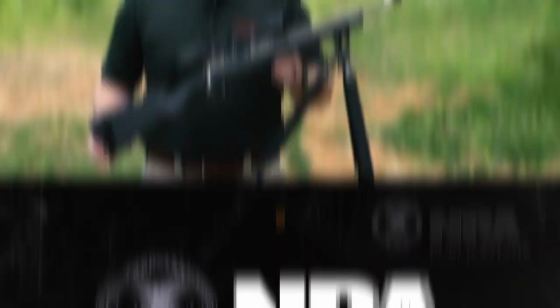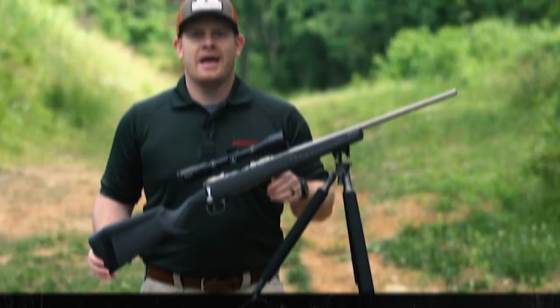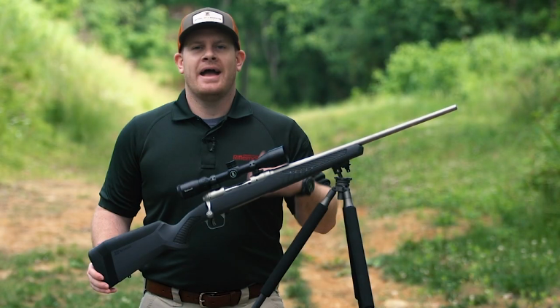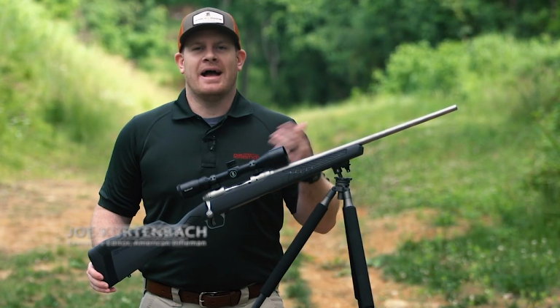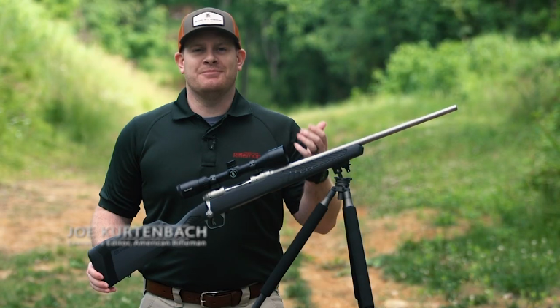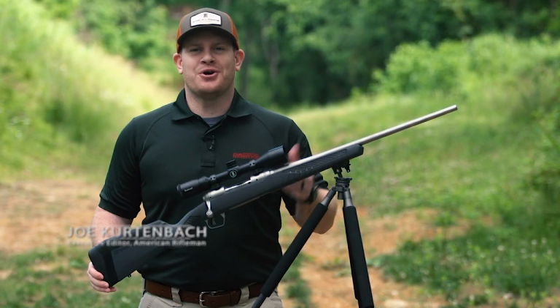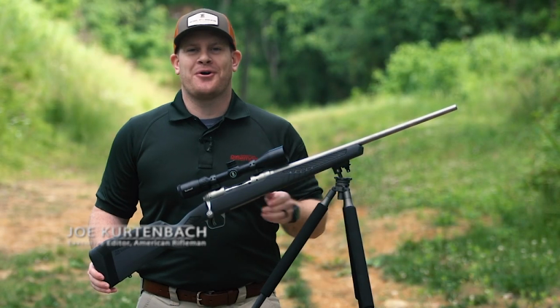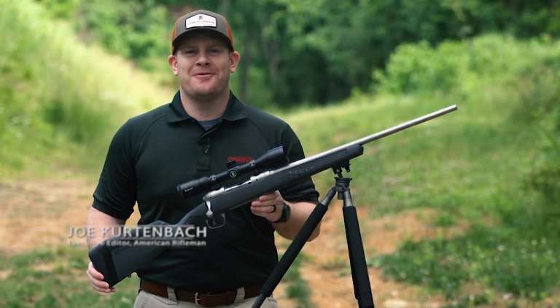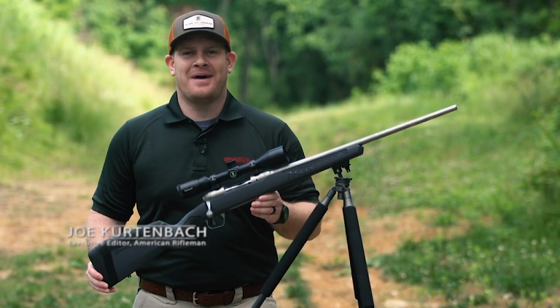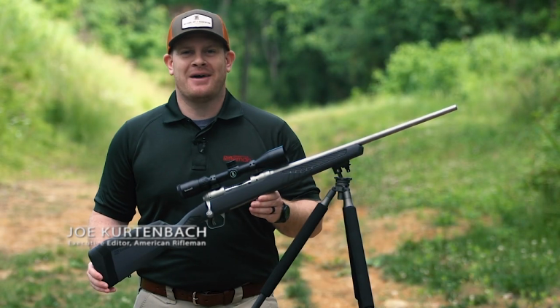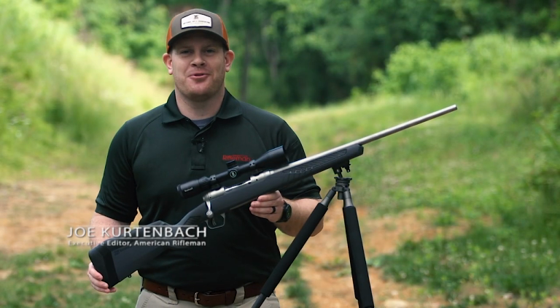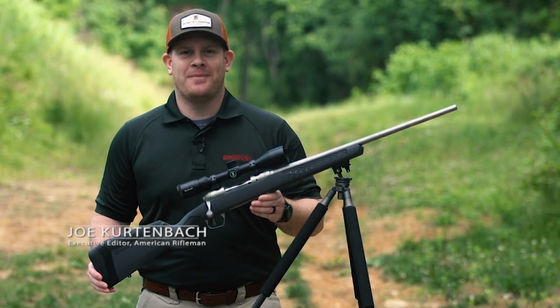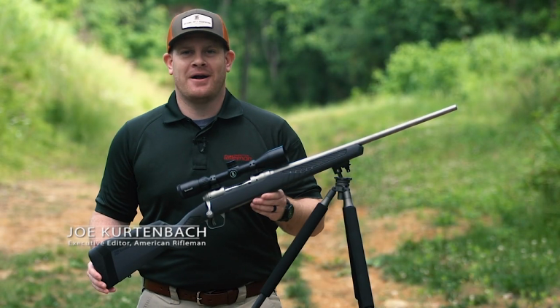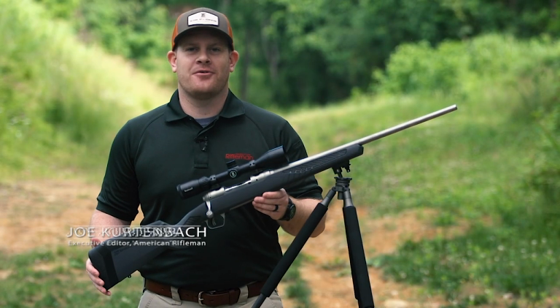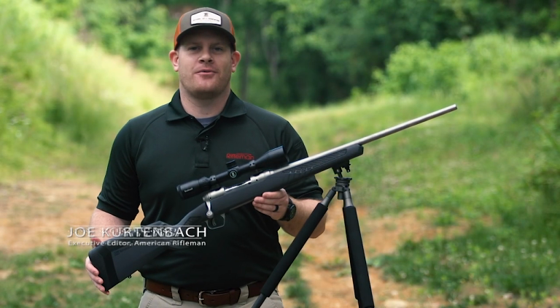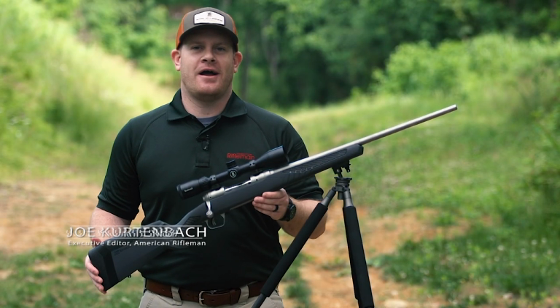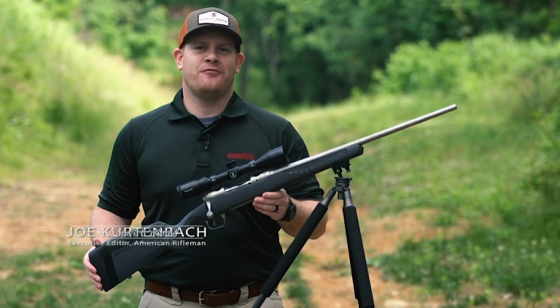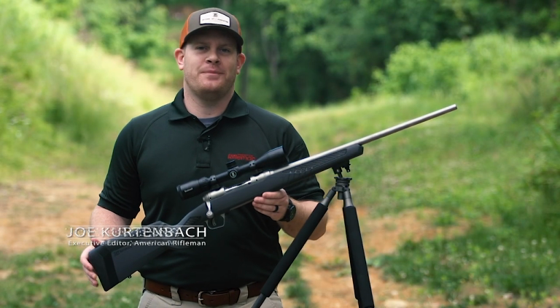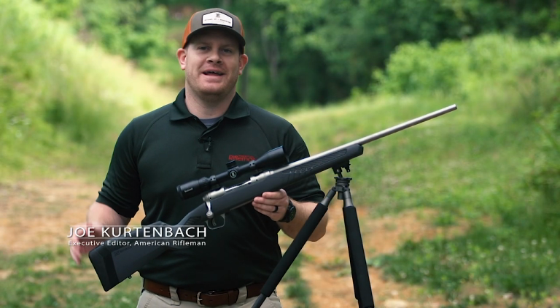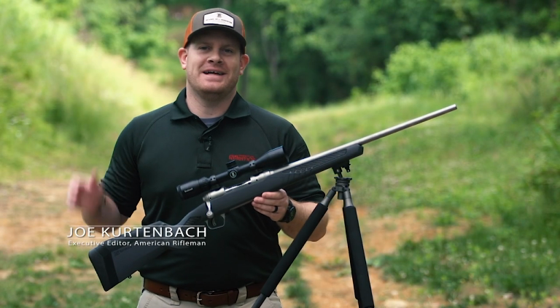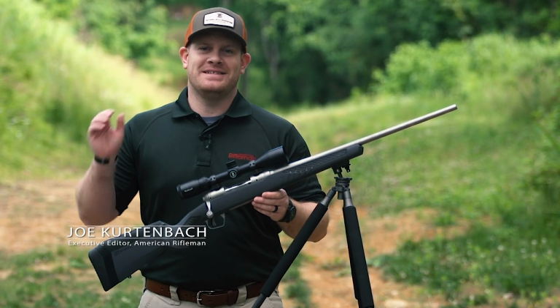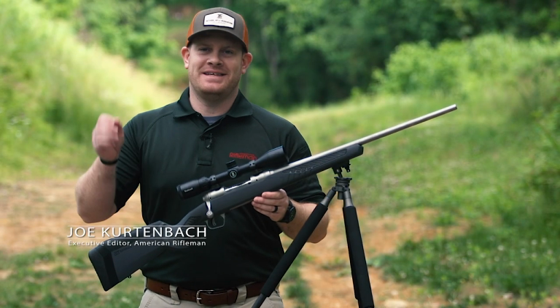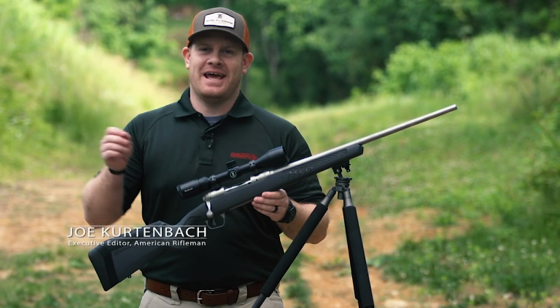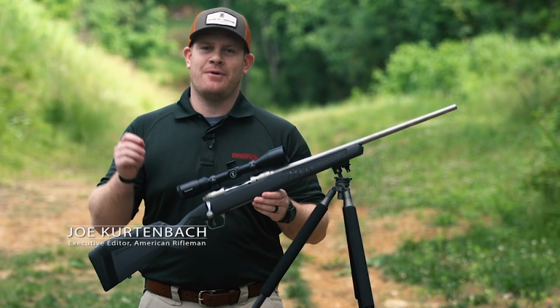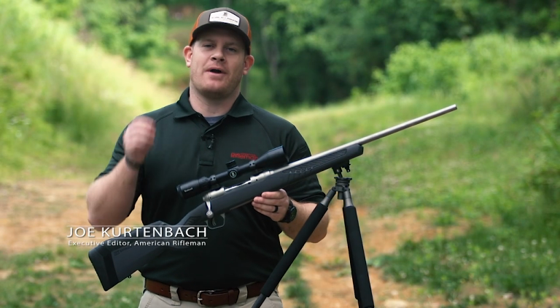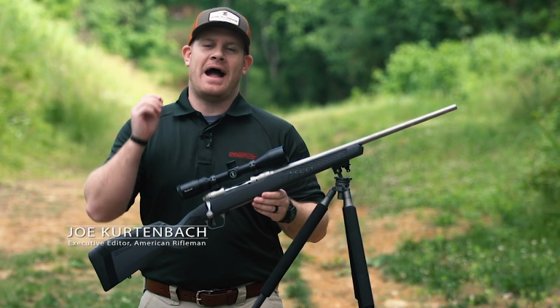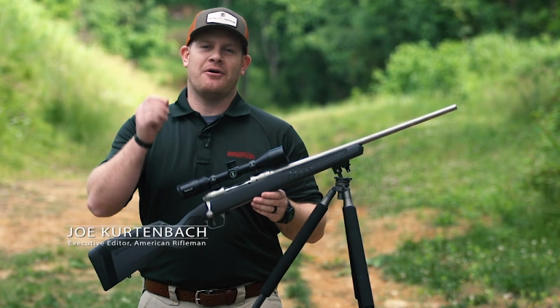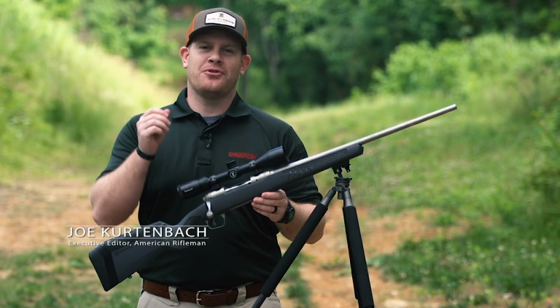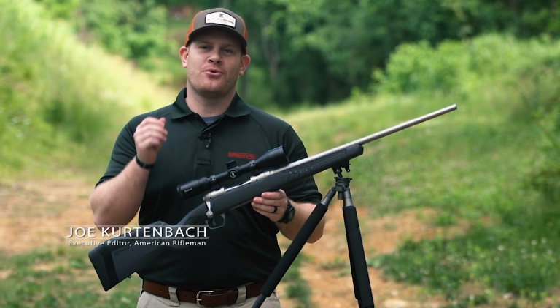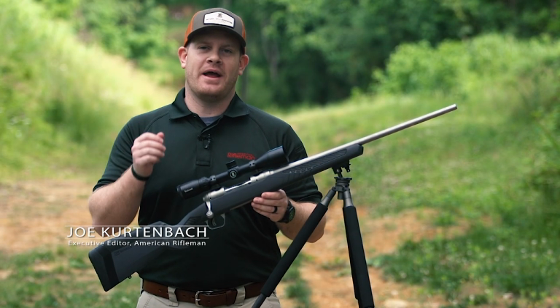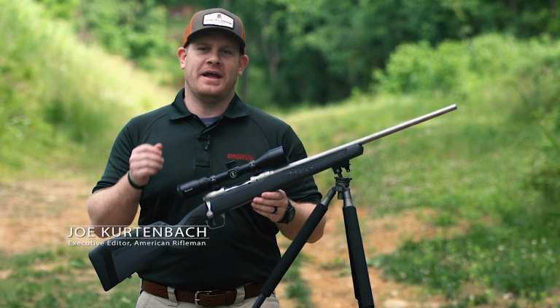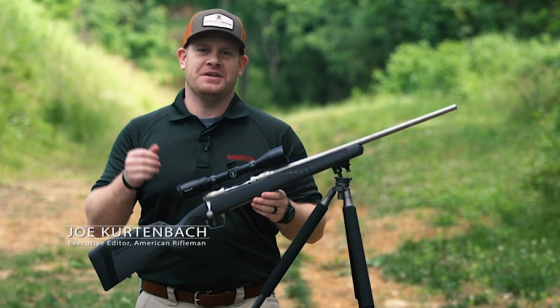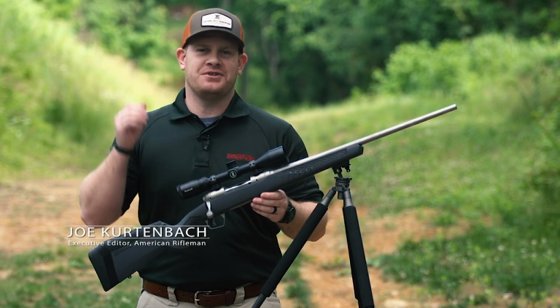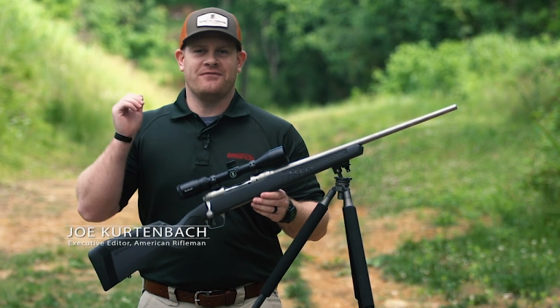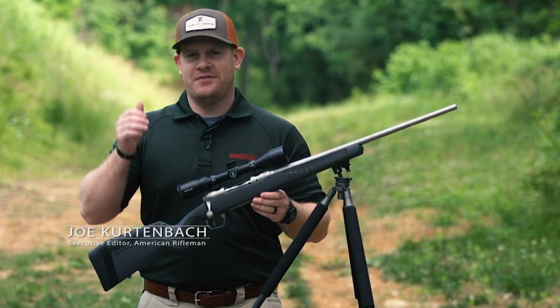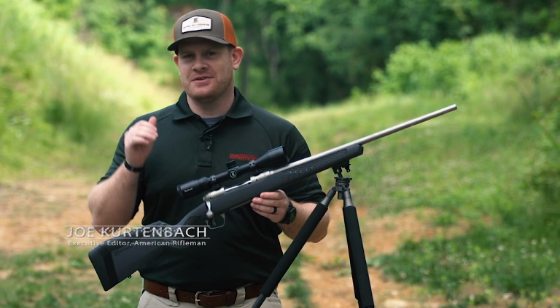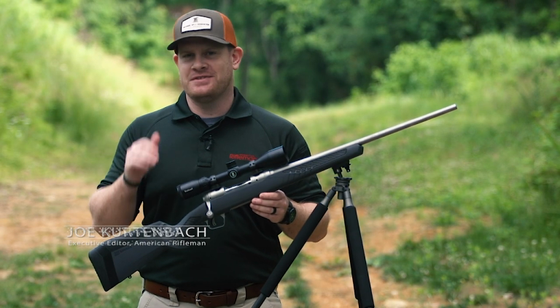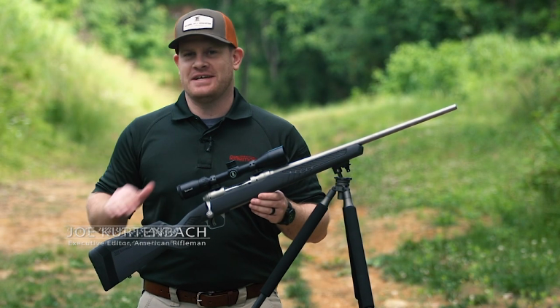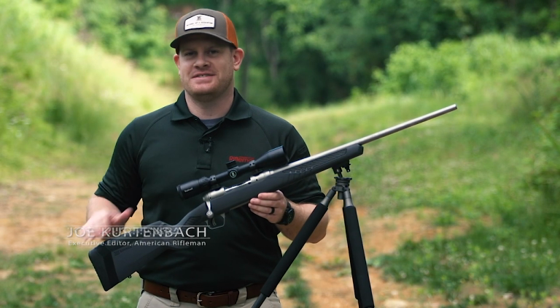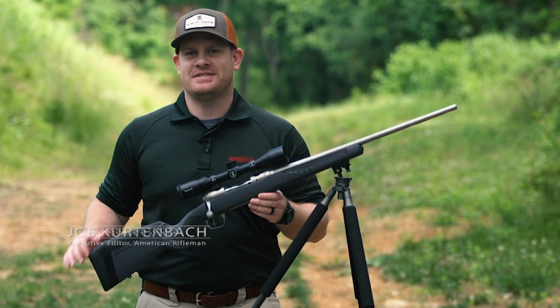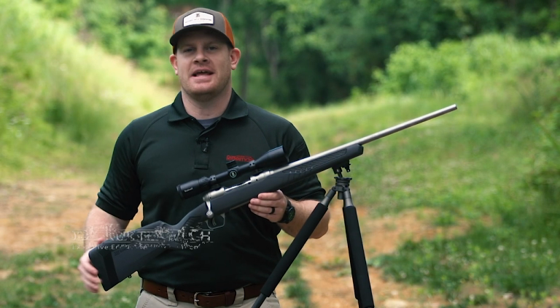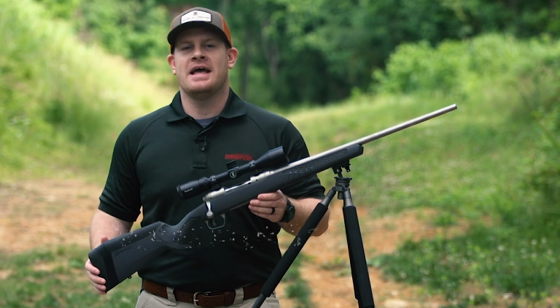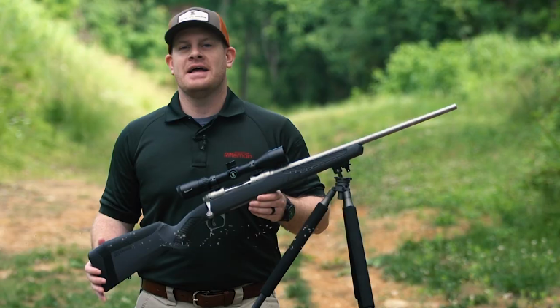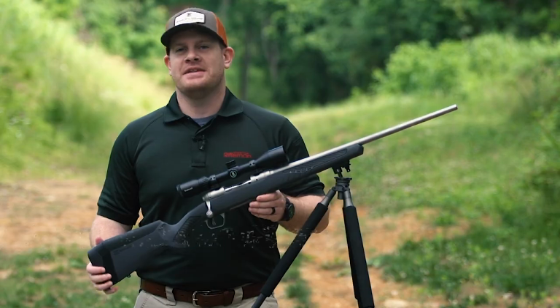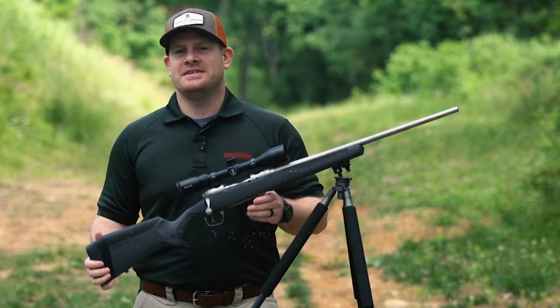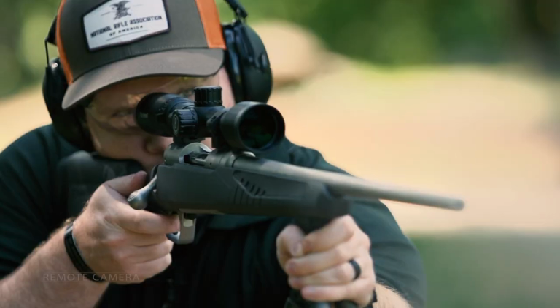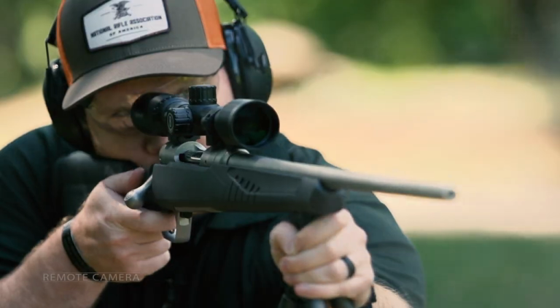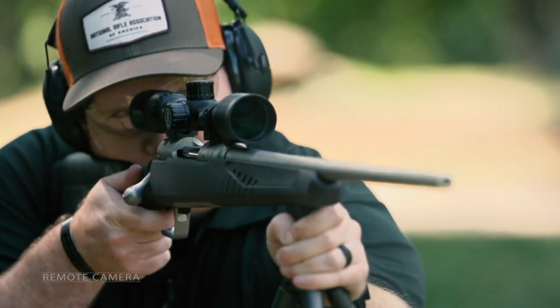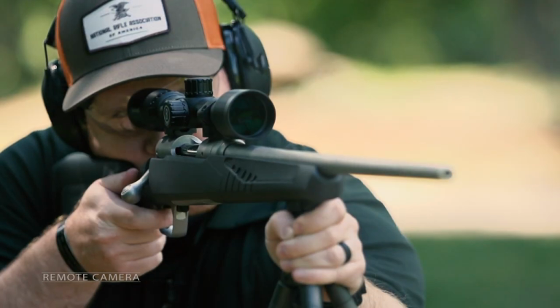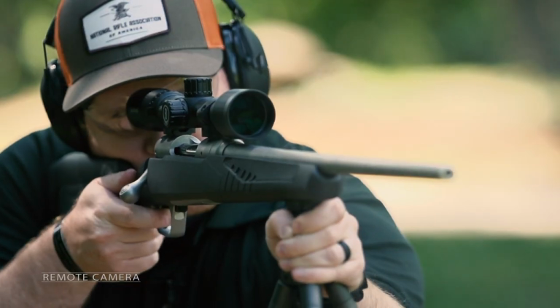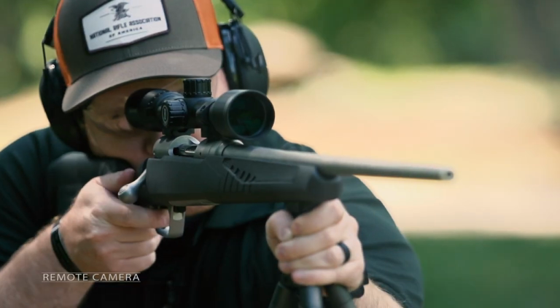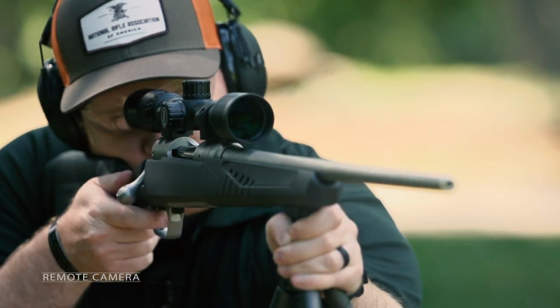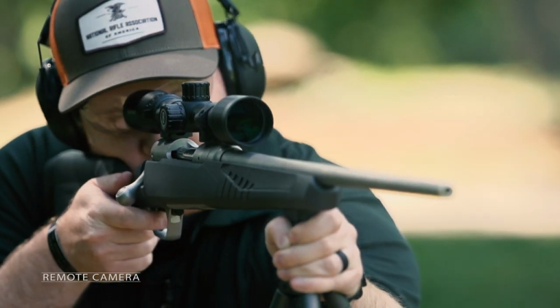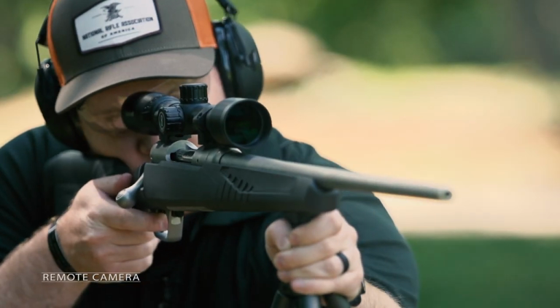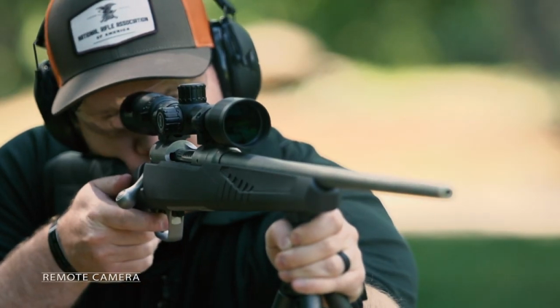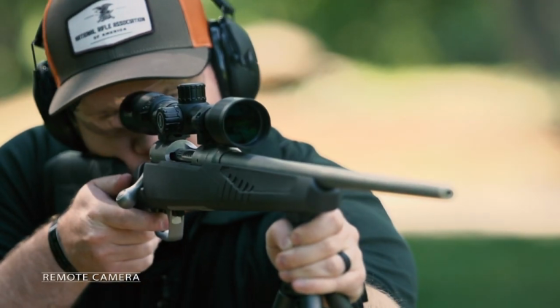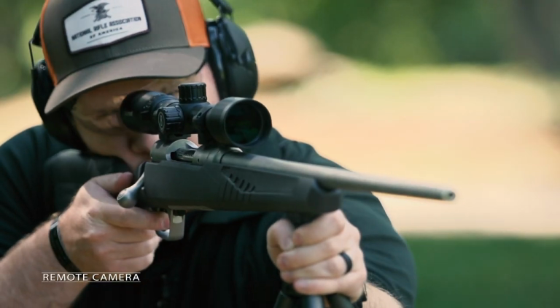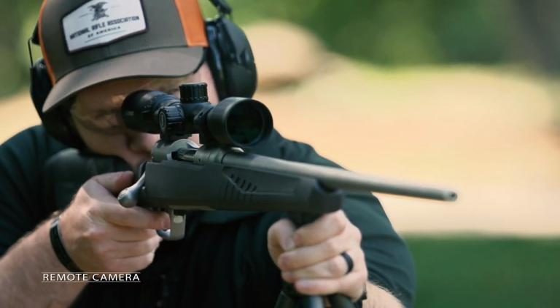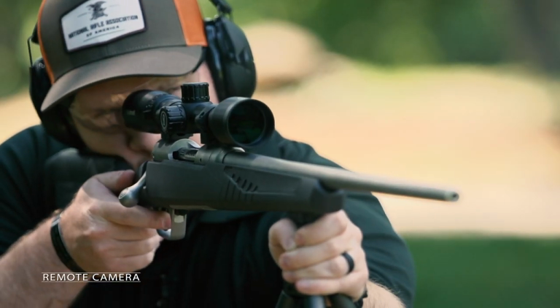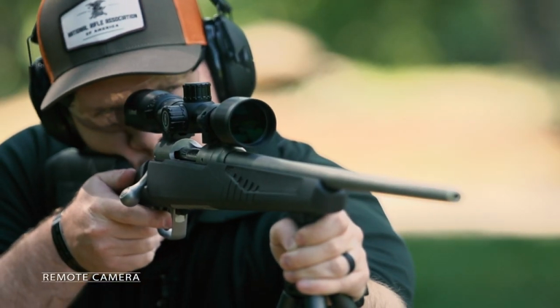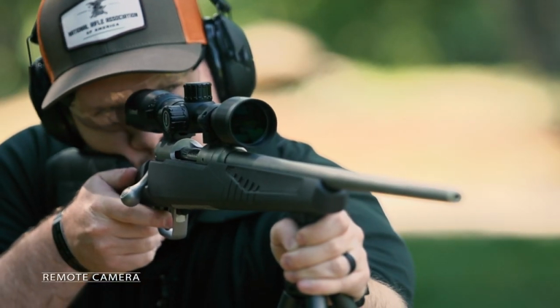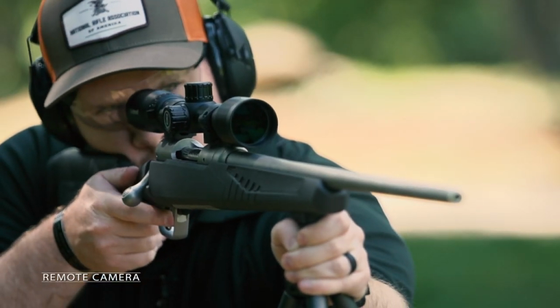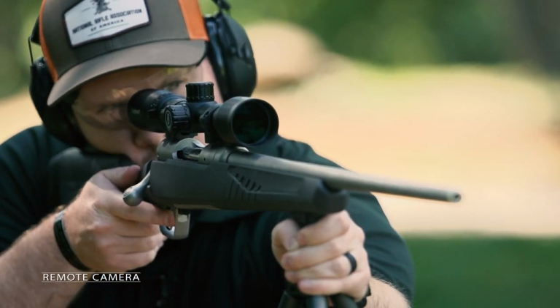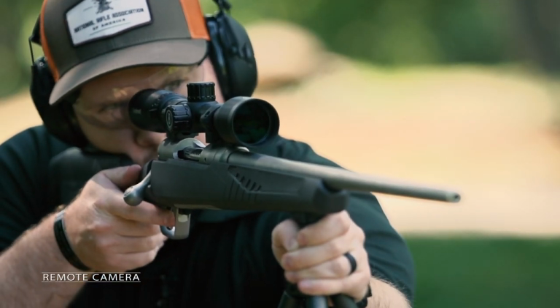Hey, I'm Joe Kurtenbach with American Rifleman, and today we're out at the range field testing the Savage Model 110 Storm.